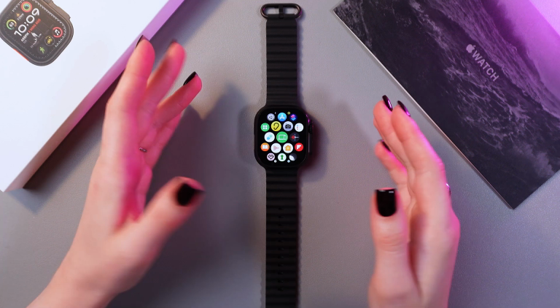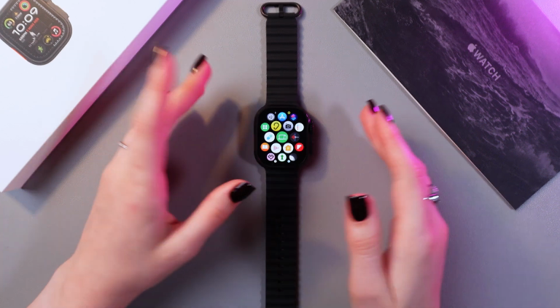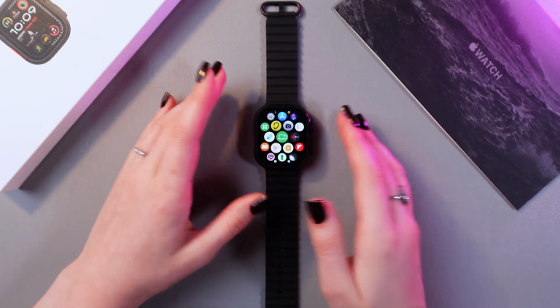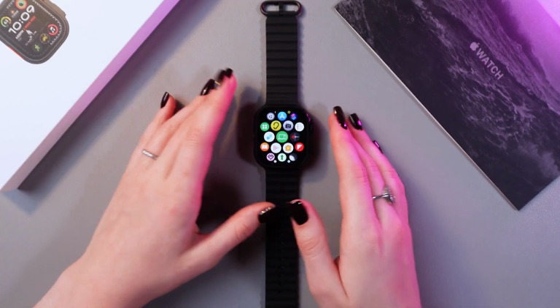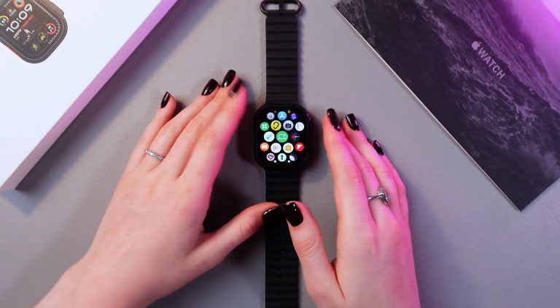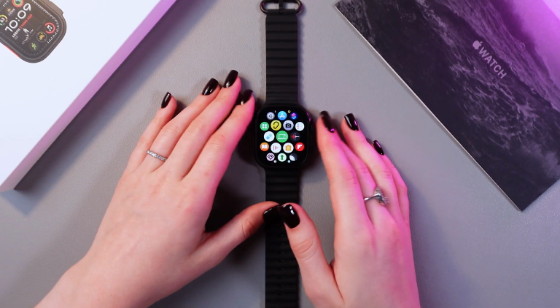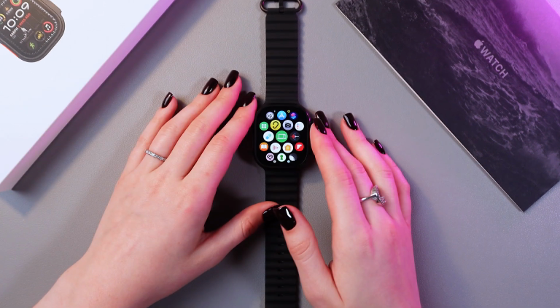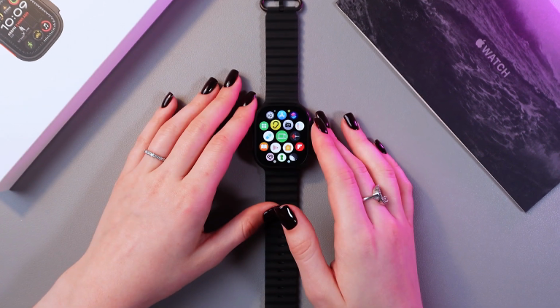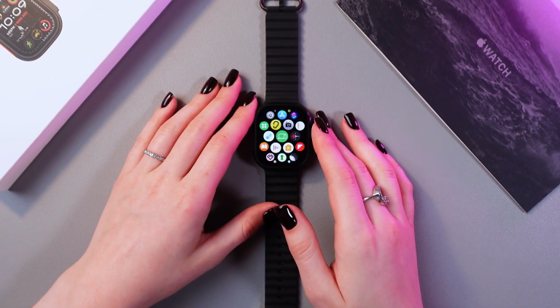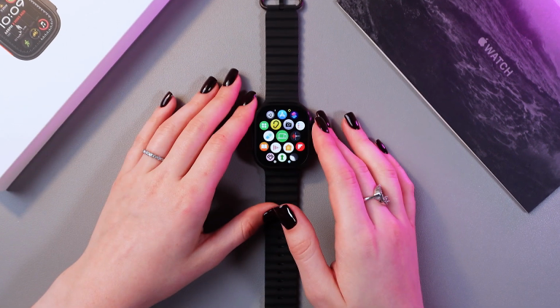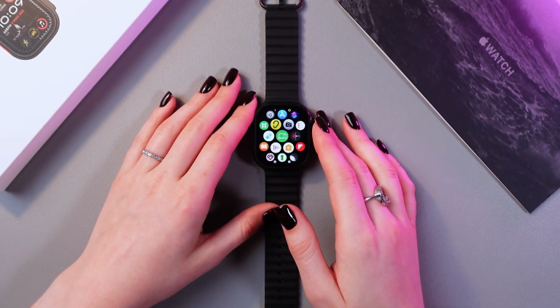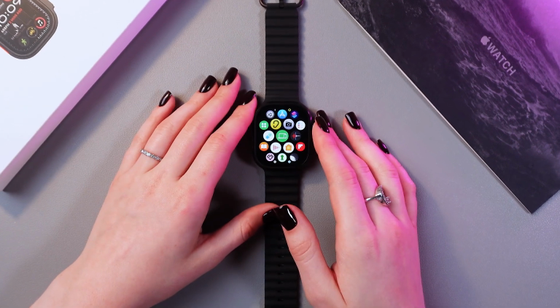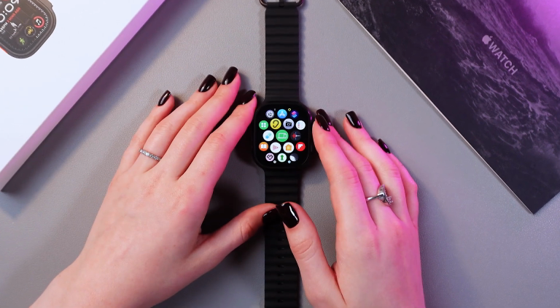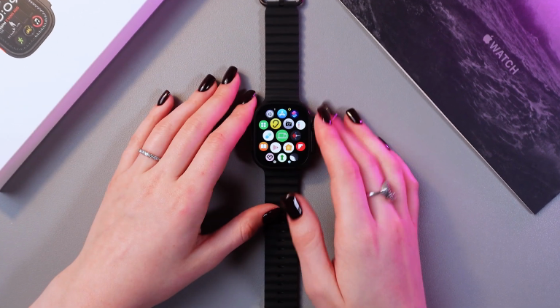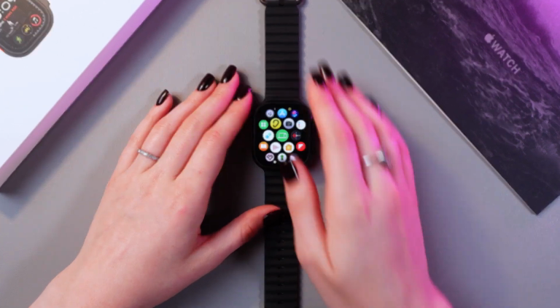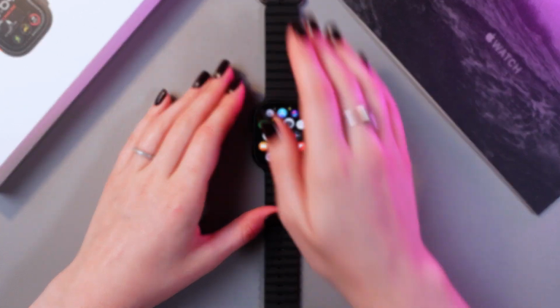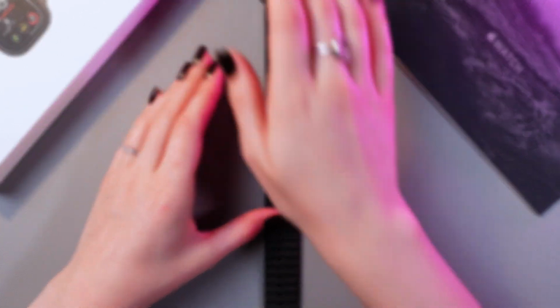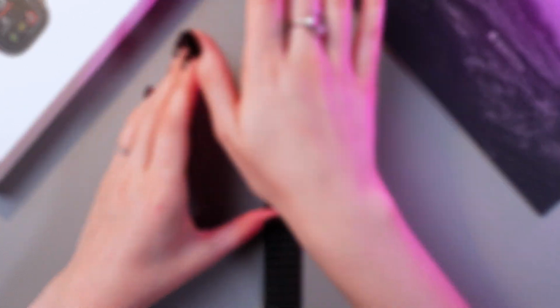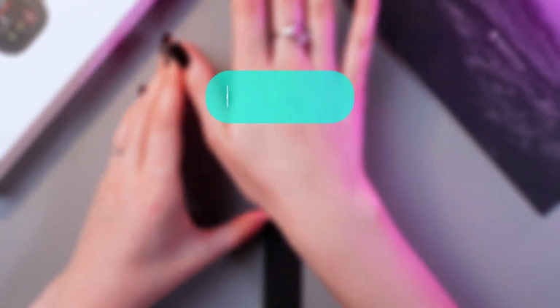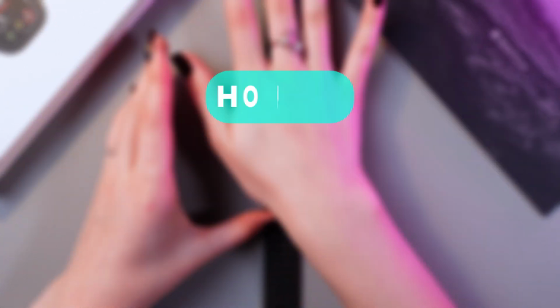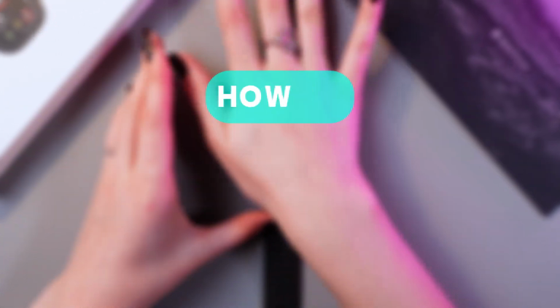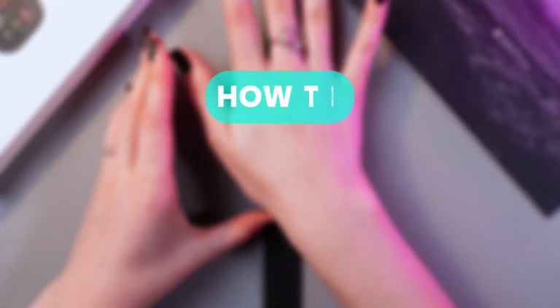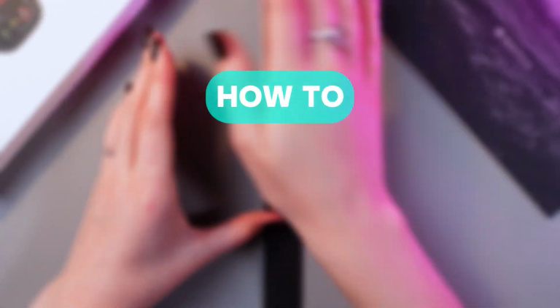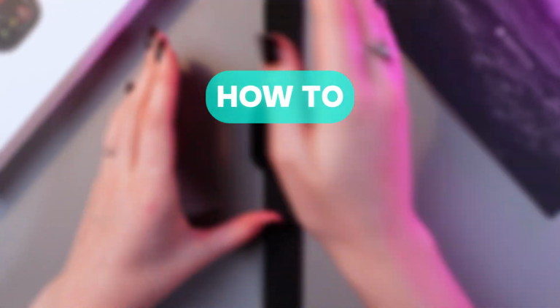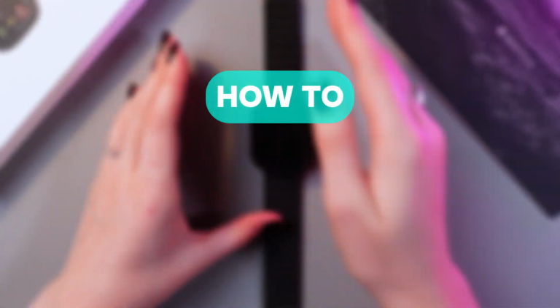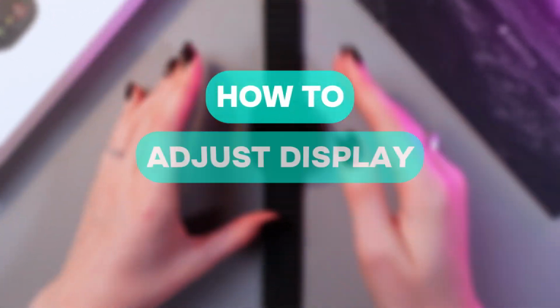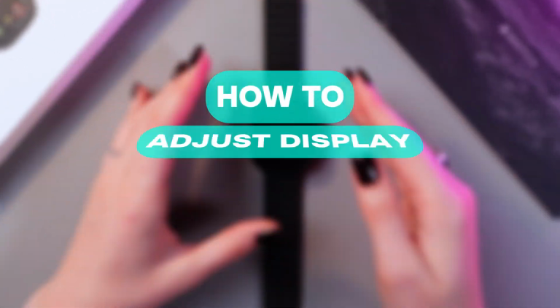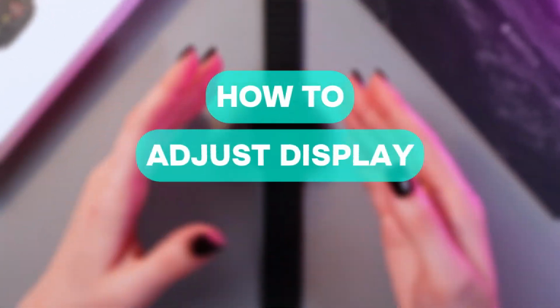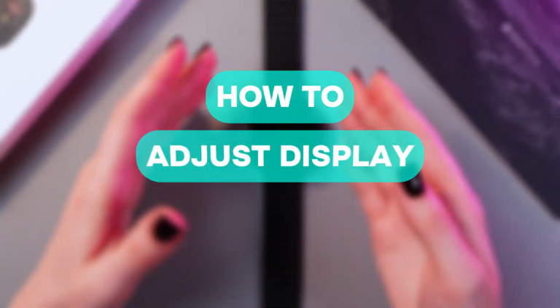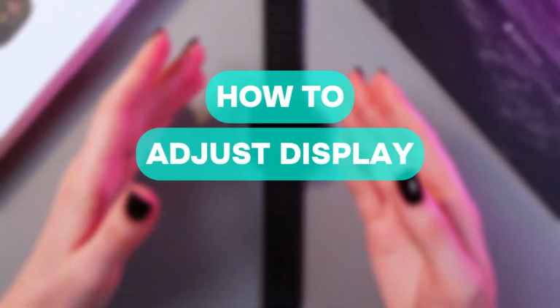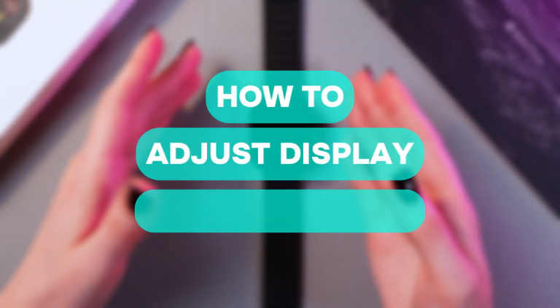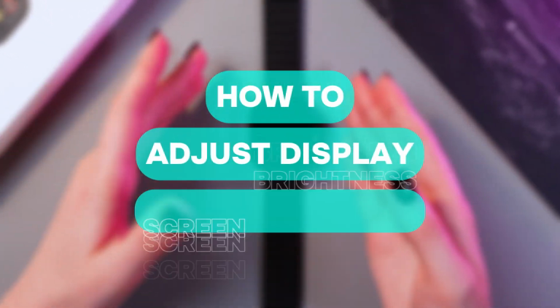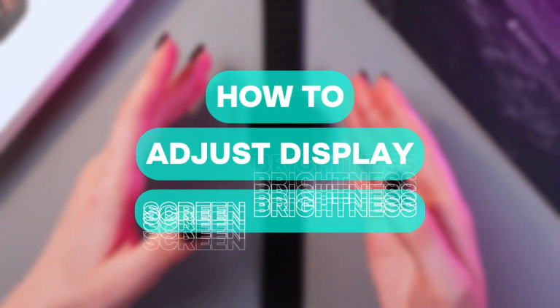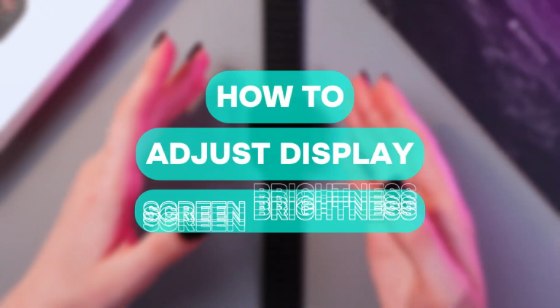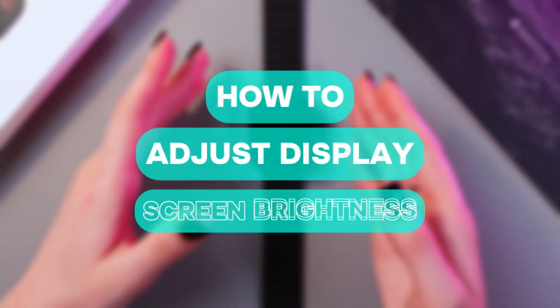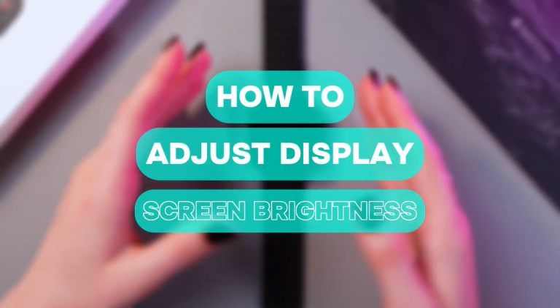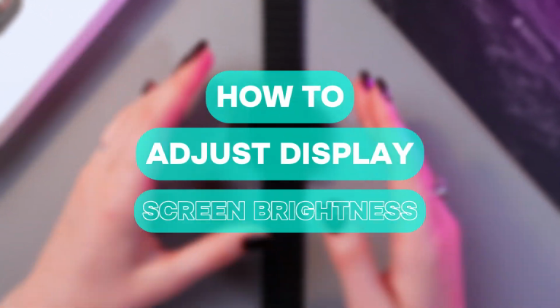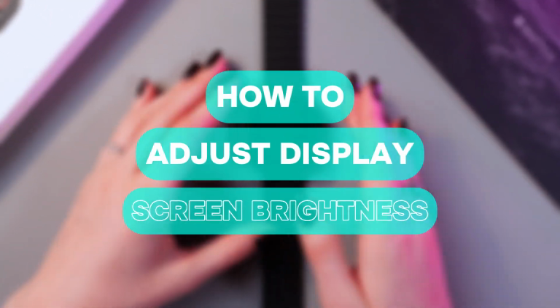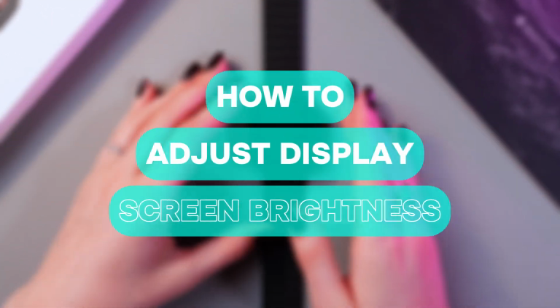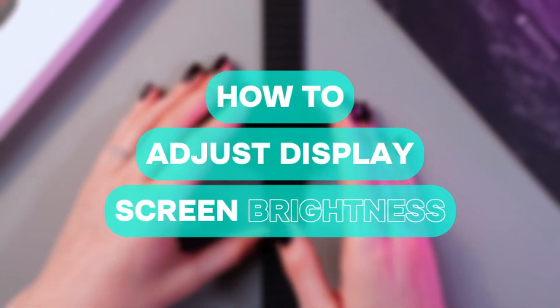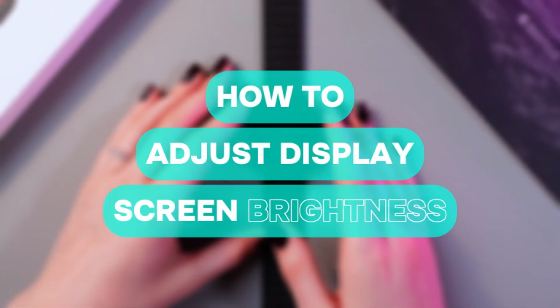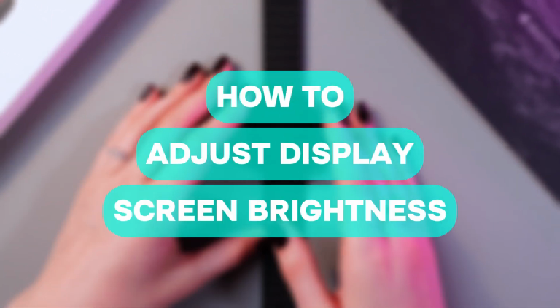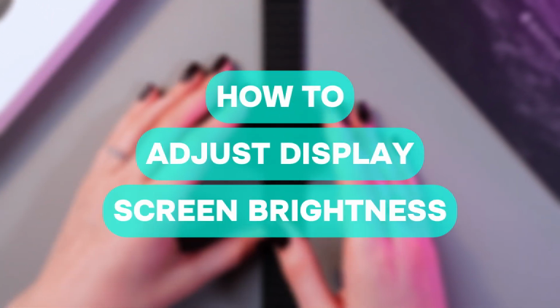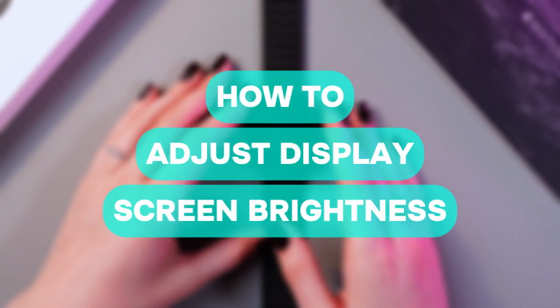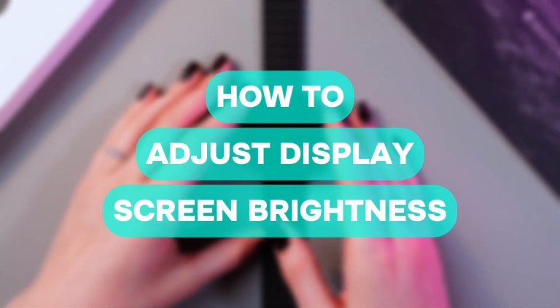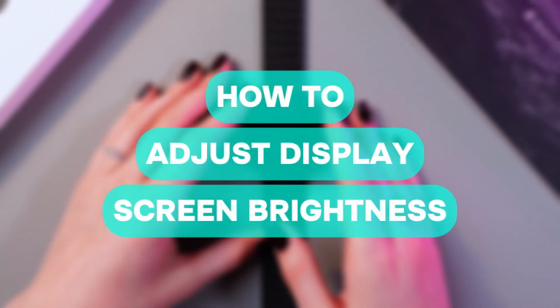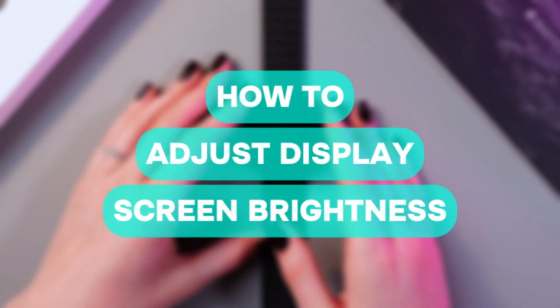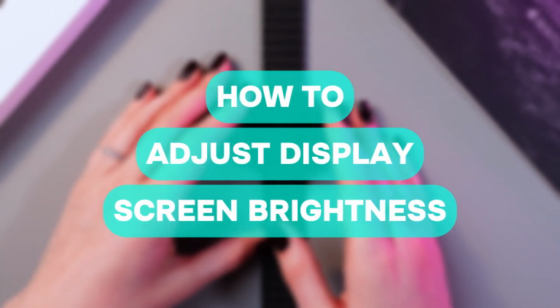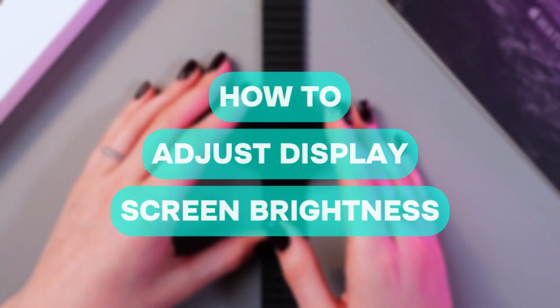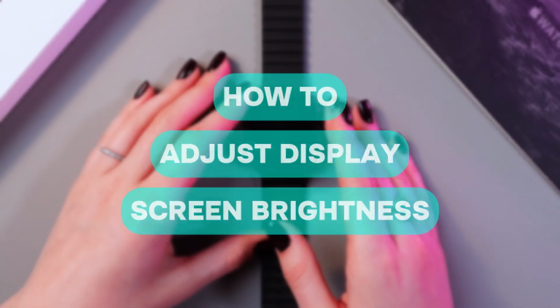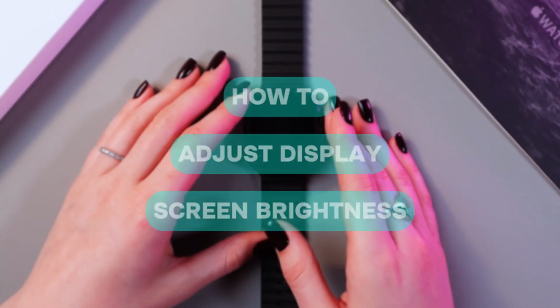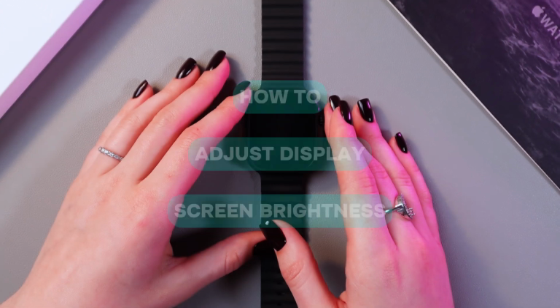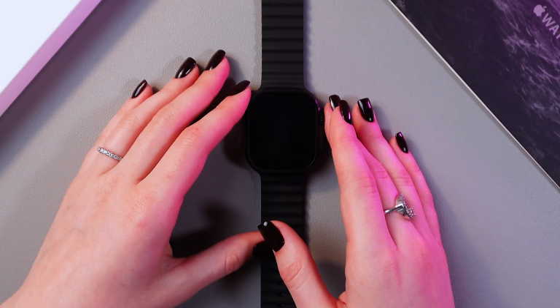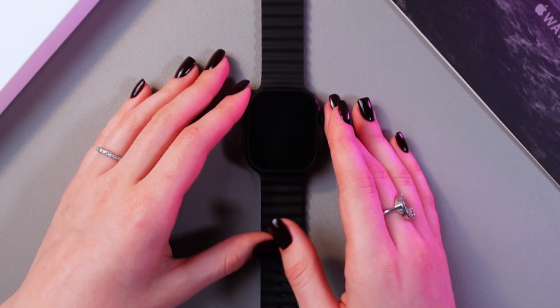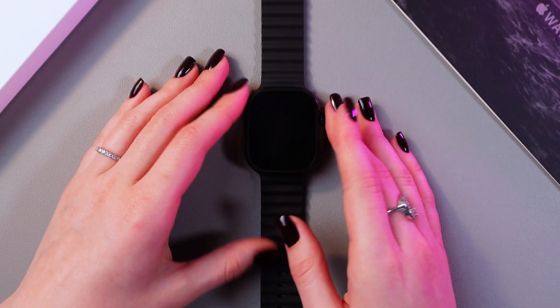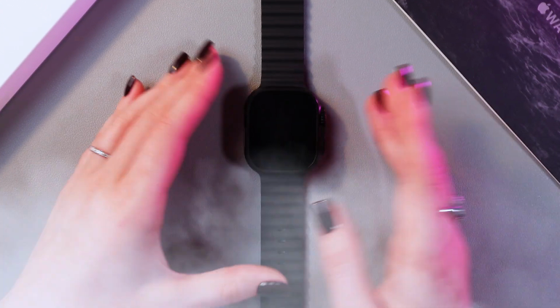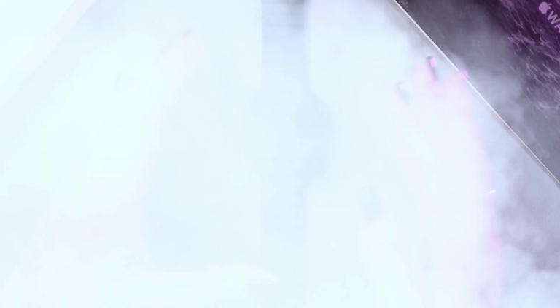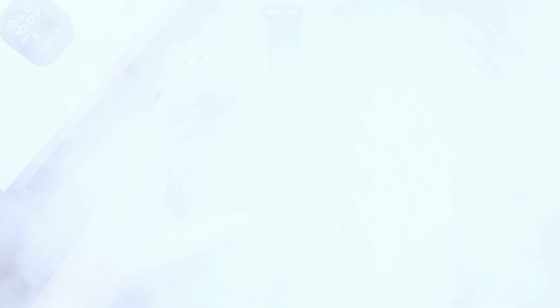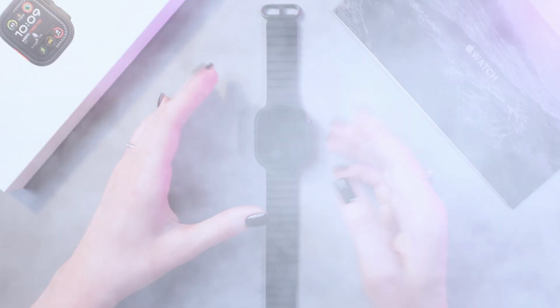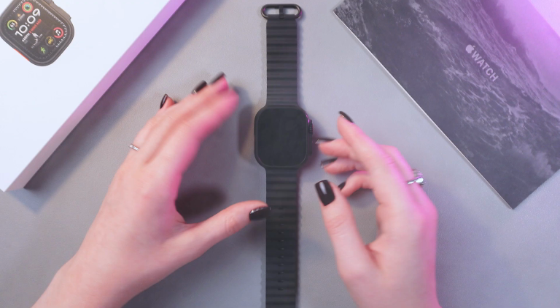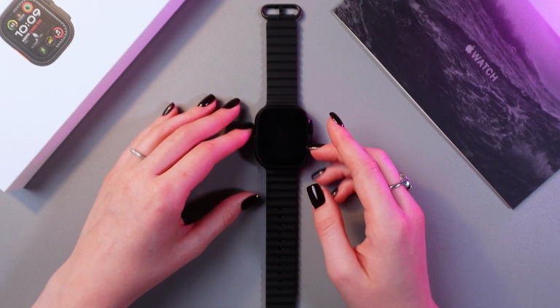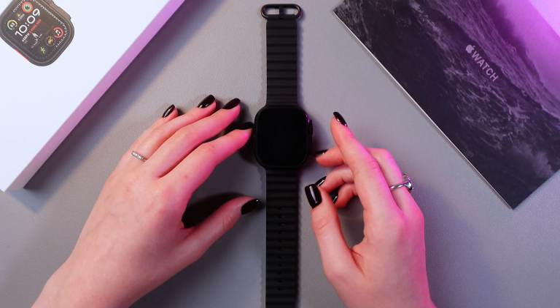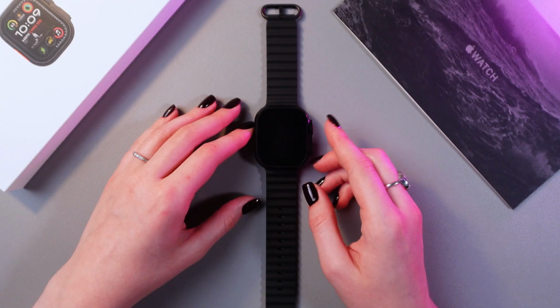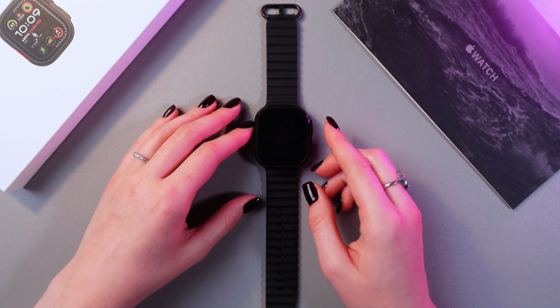Hi there! In this video, I want to show you how to adjust display screen brightness on your Apple Watch Ultra 2. Let's get started.